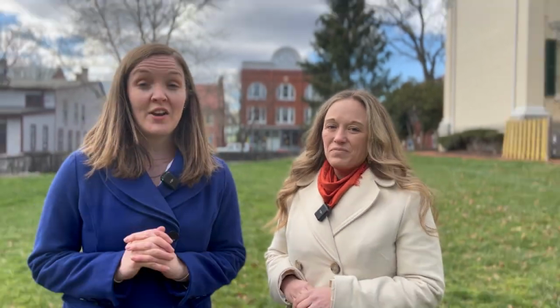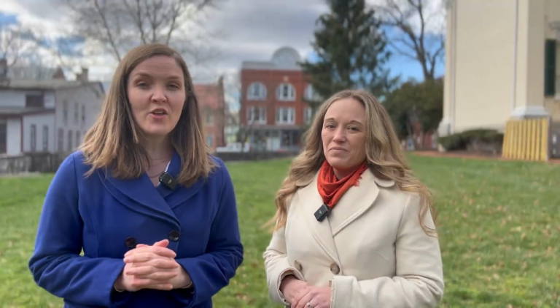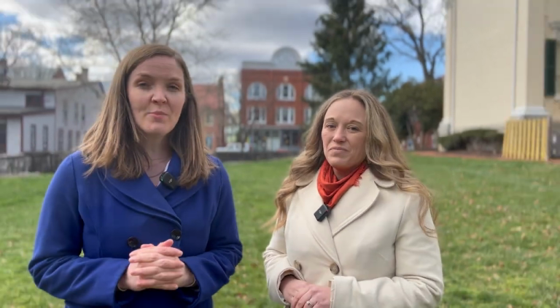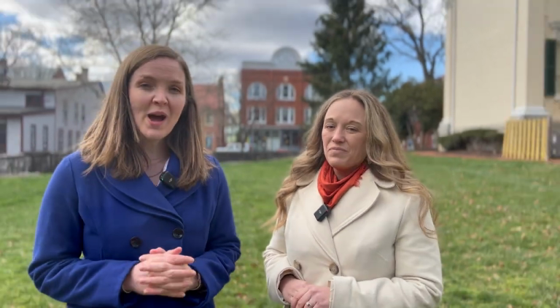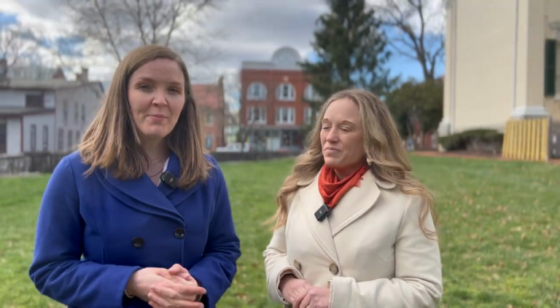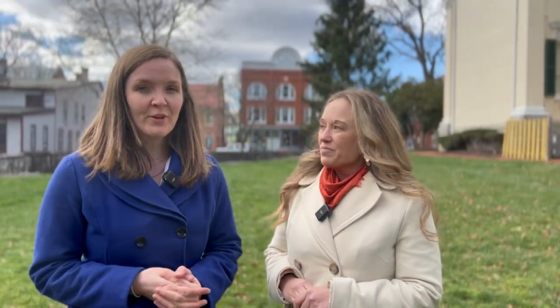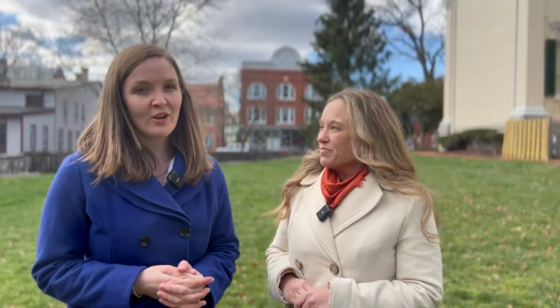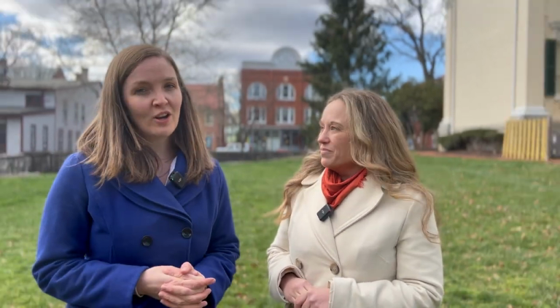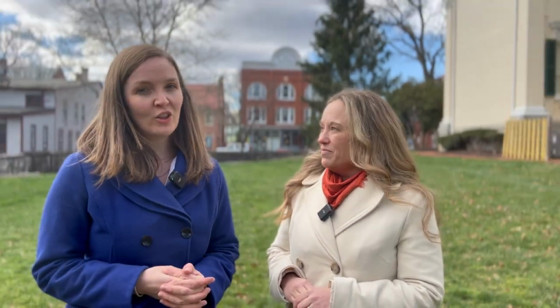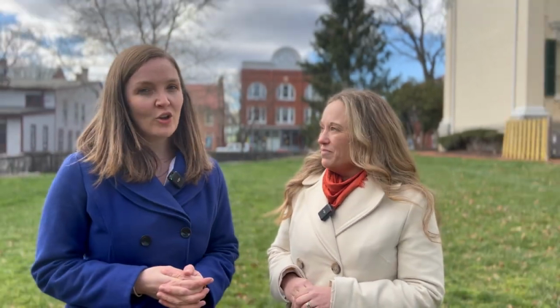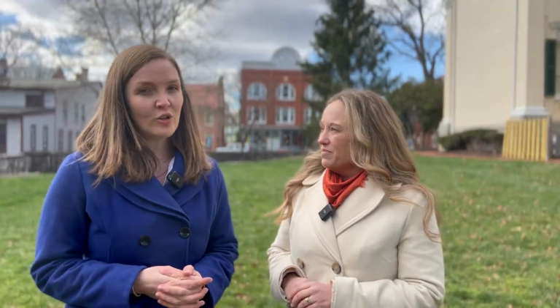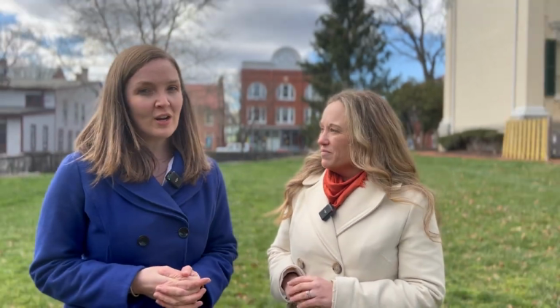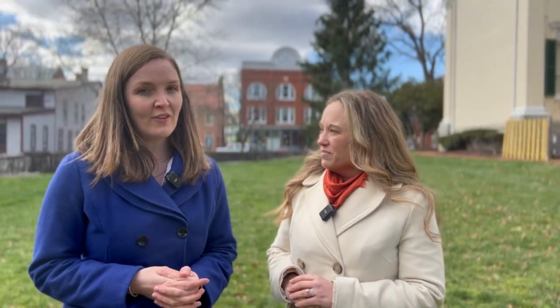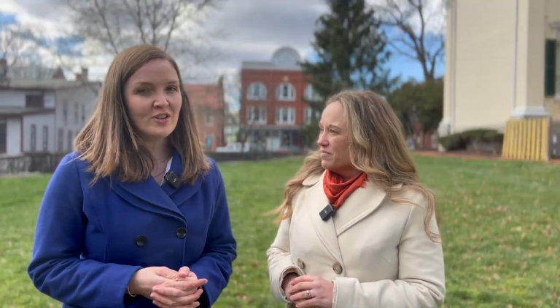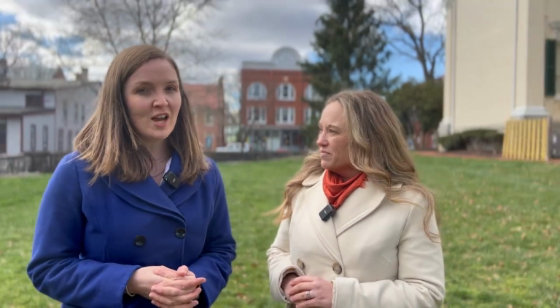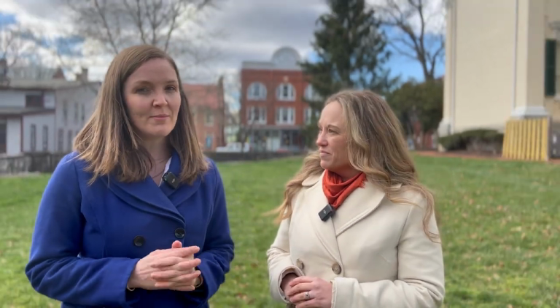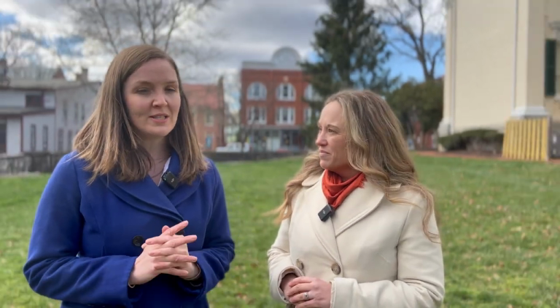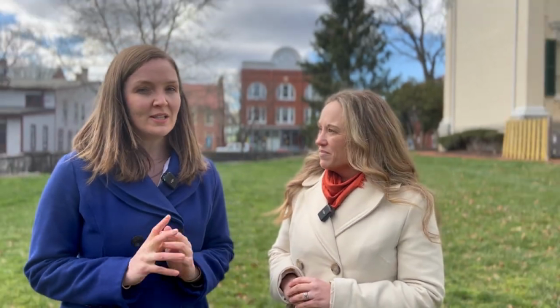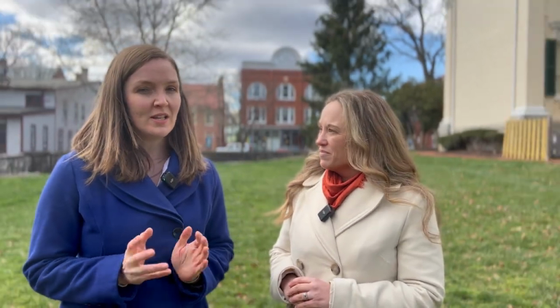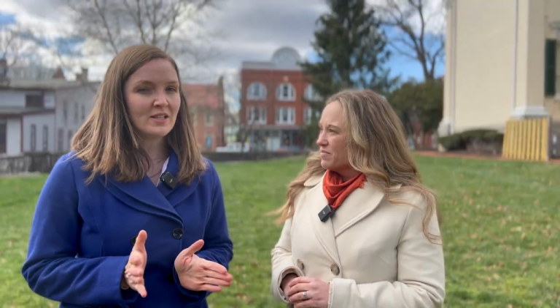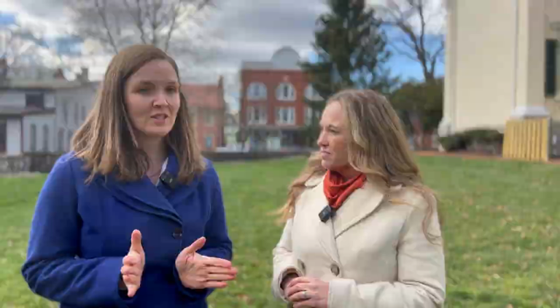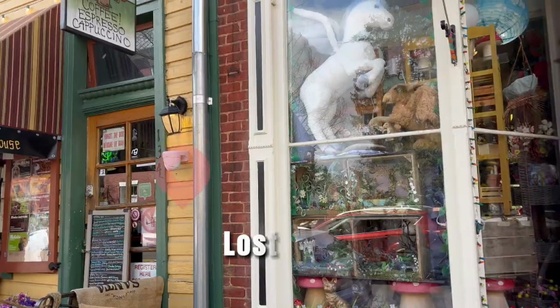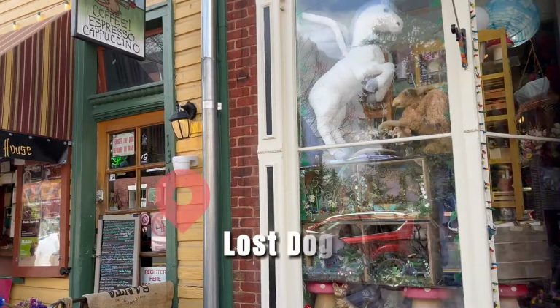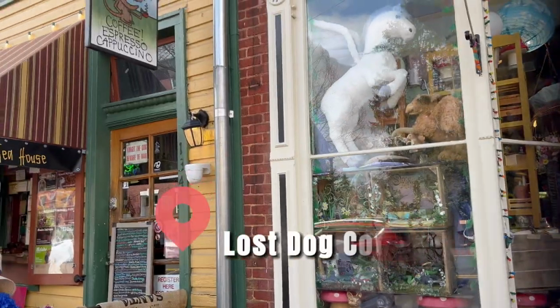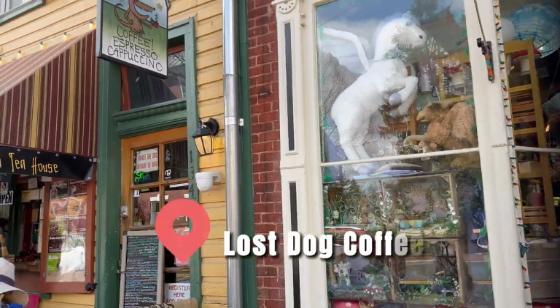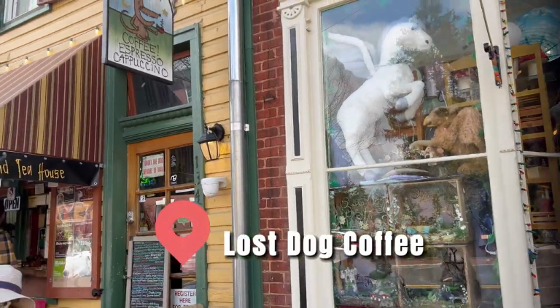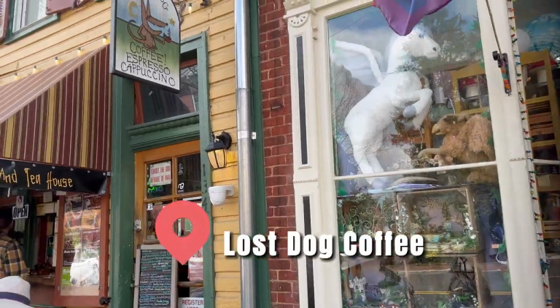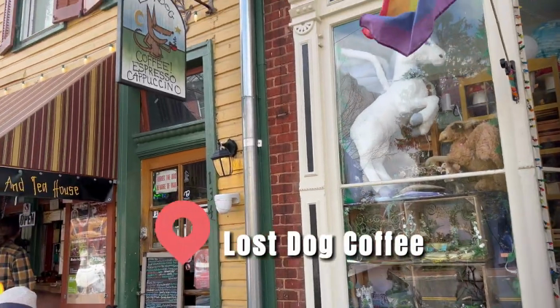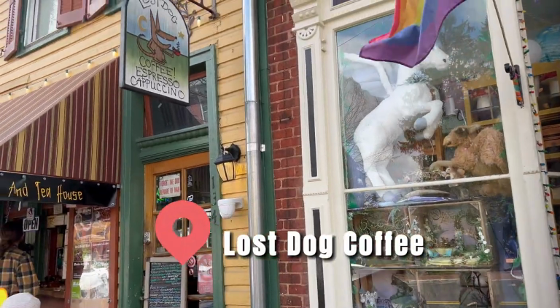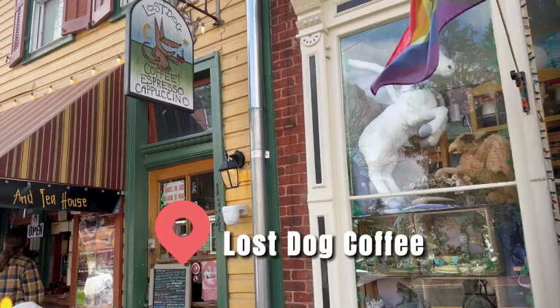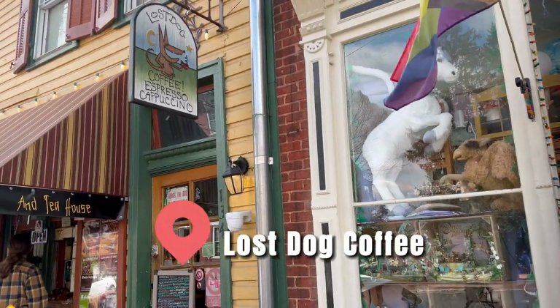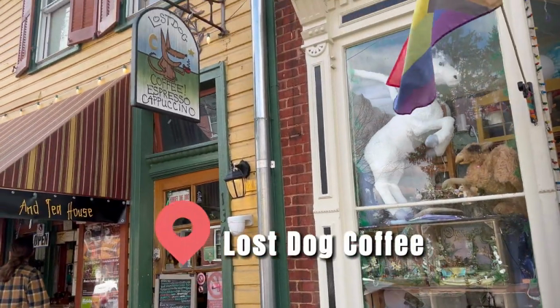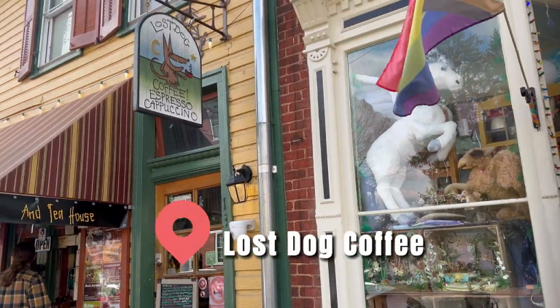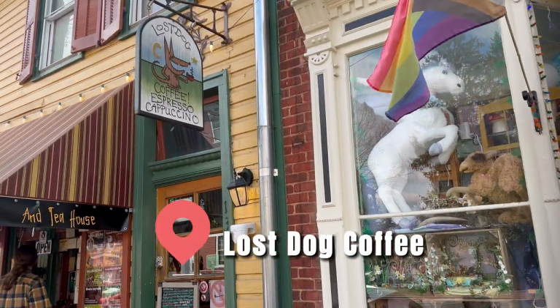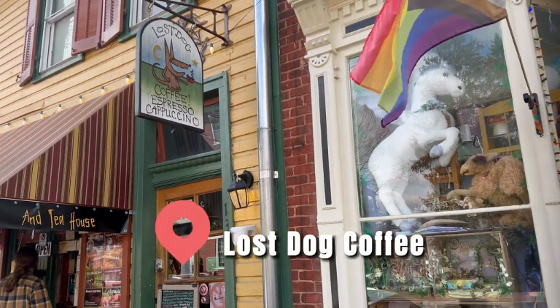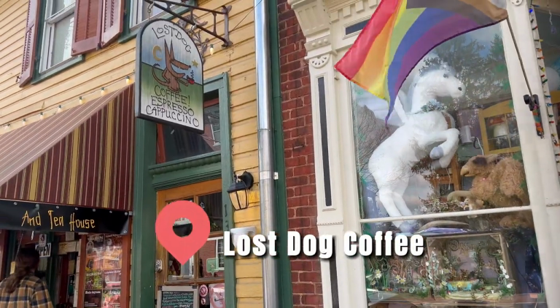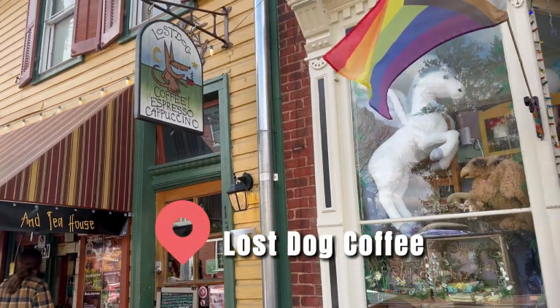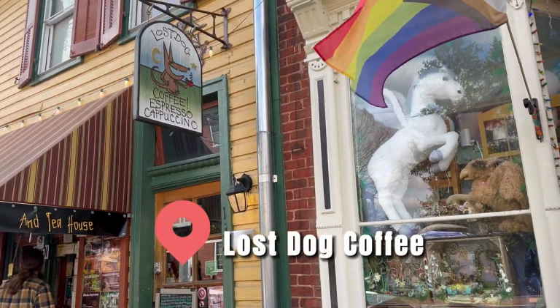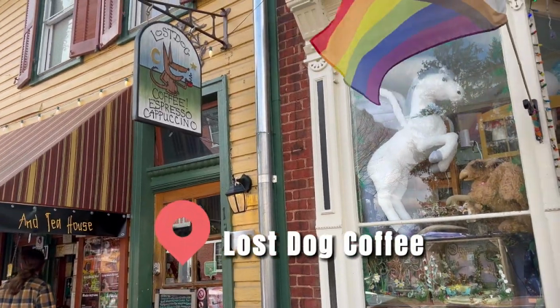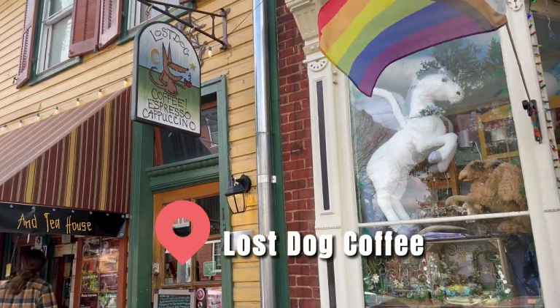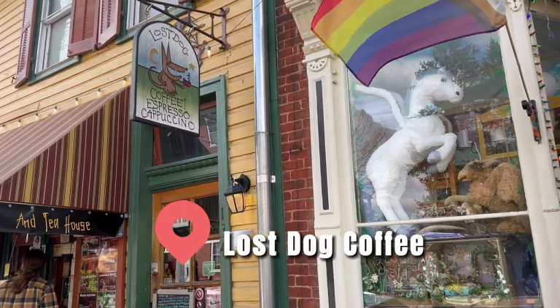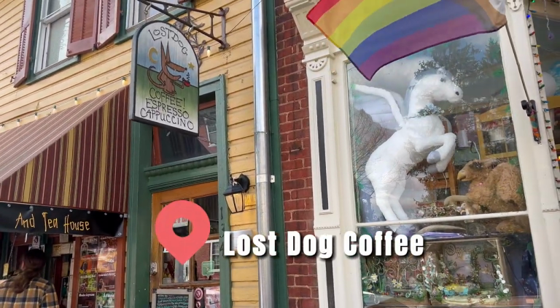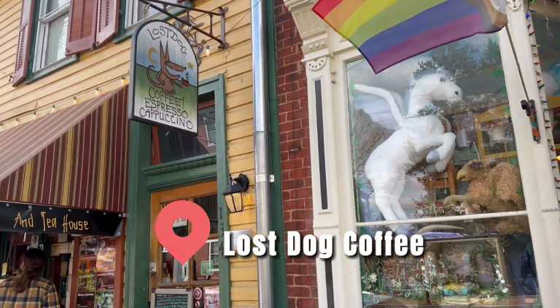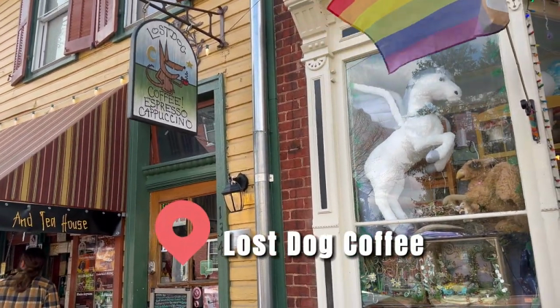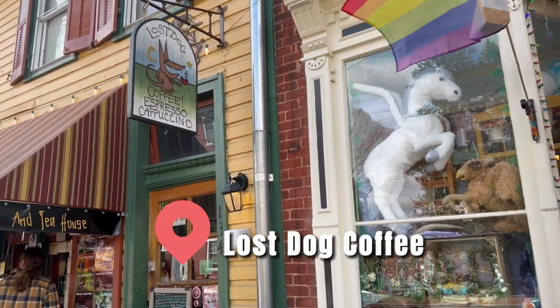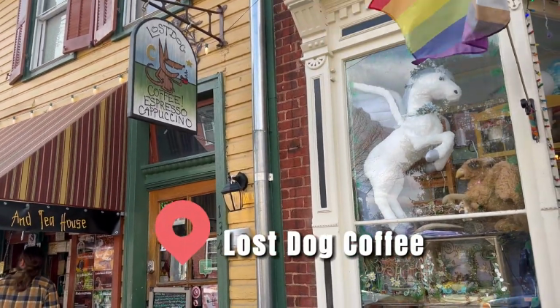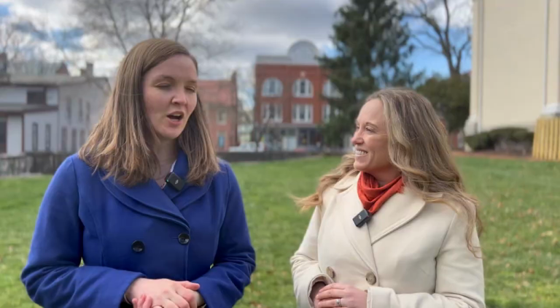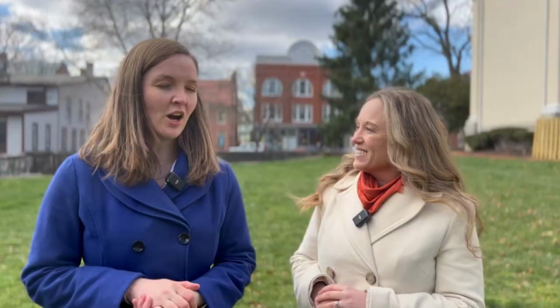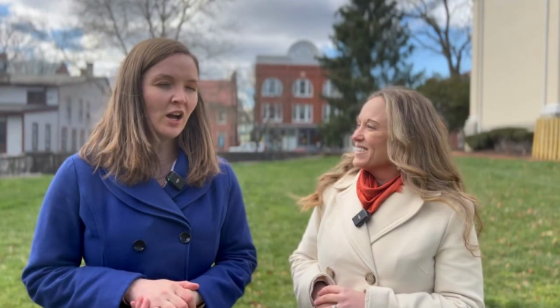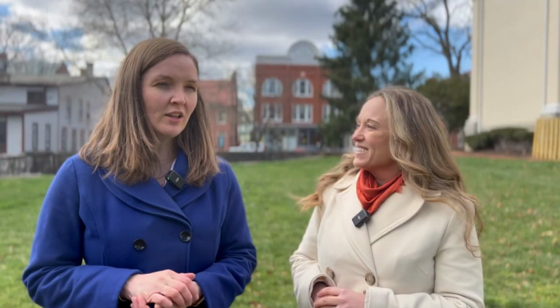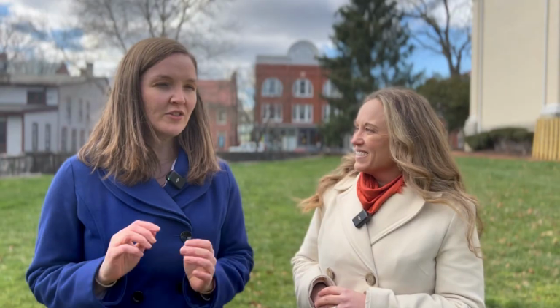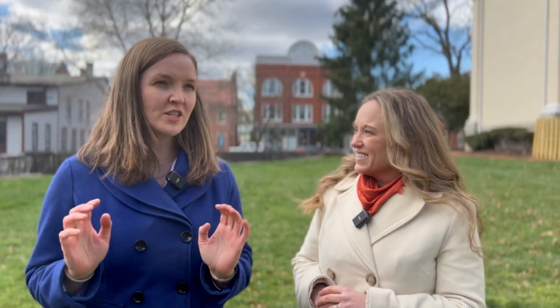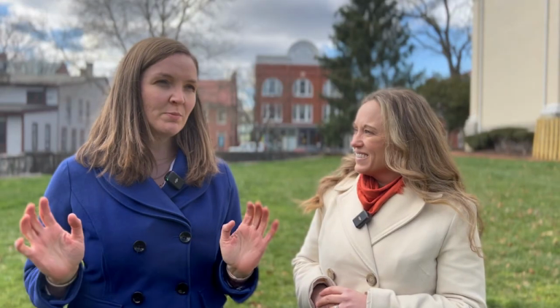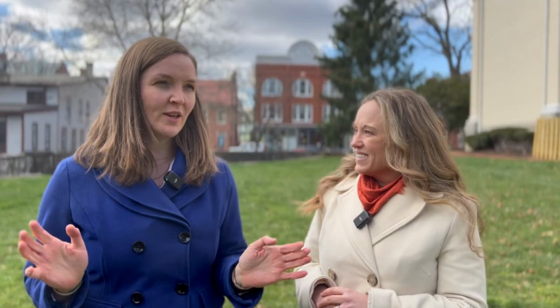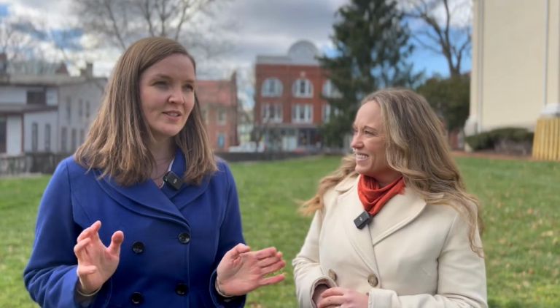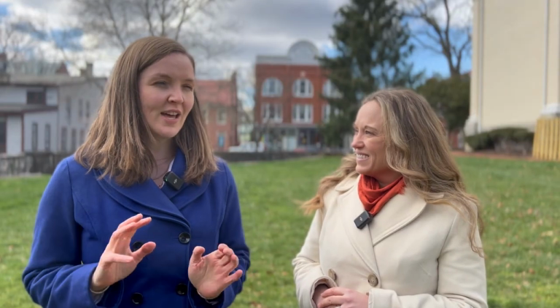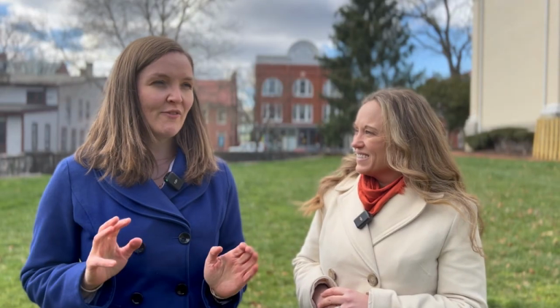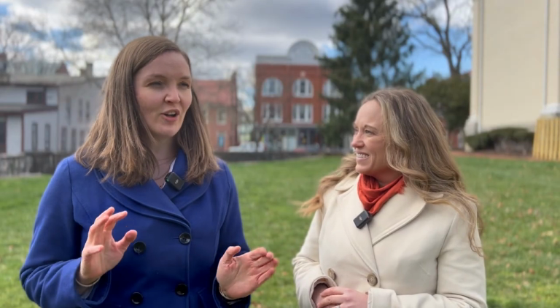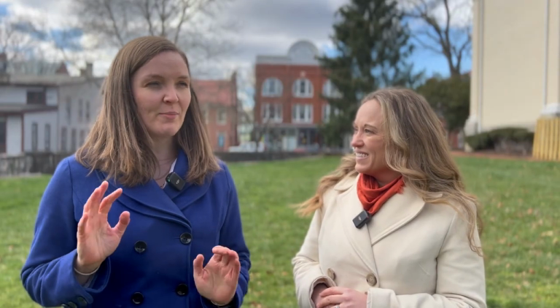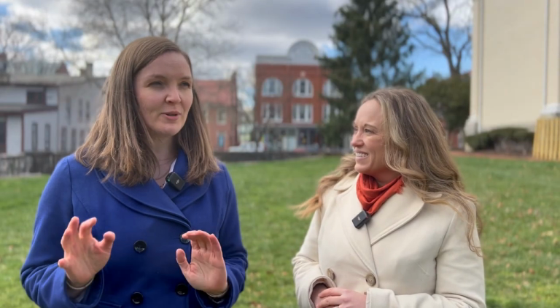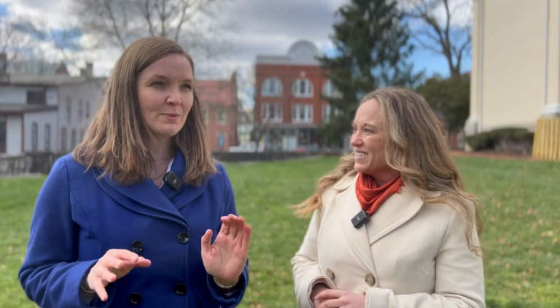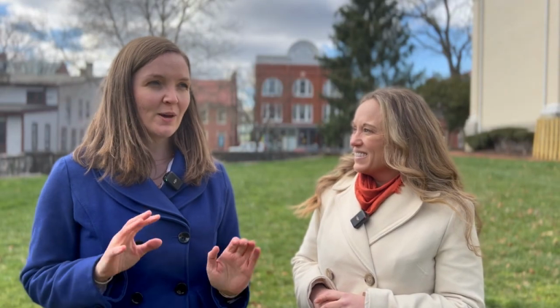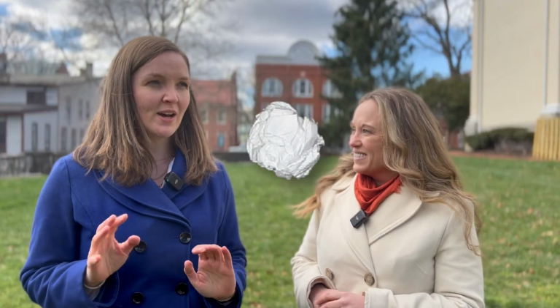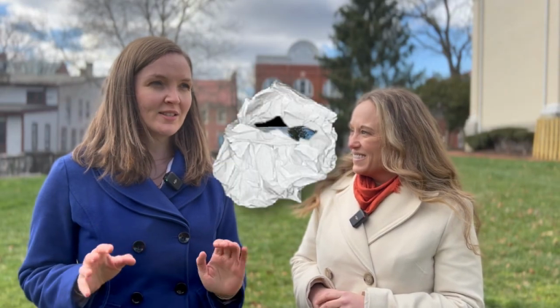Another popular local coffee shop is Lost Dog Cafe. They have some really colorful decorations, and all of these places have a couple of spots to sit.